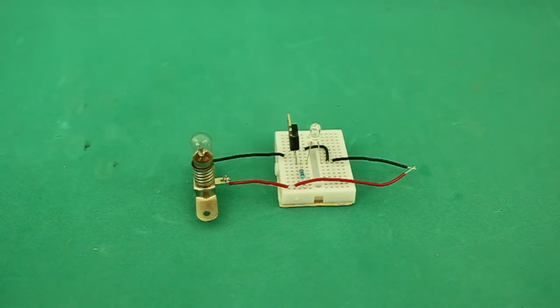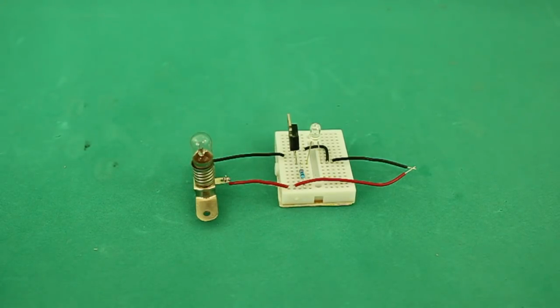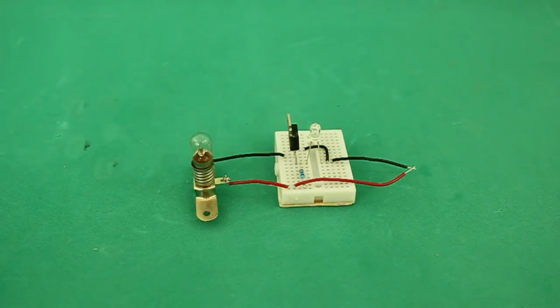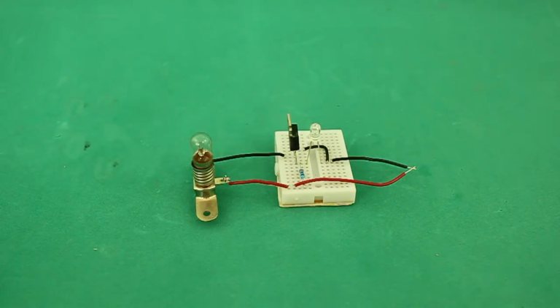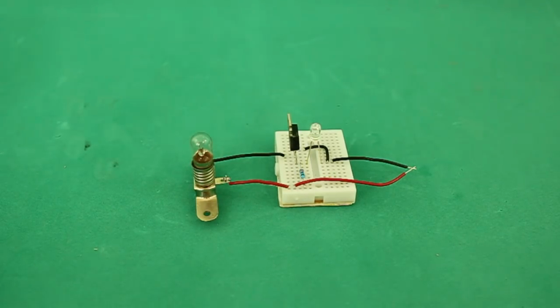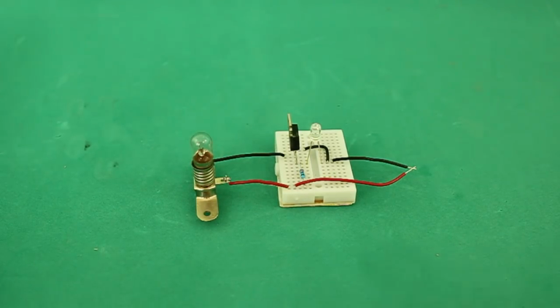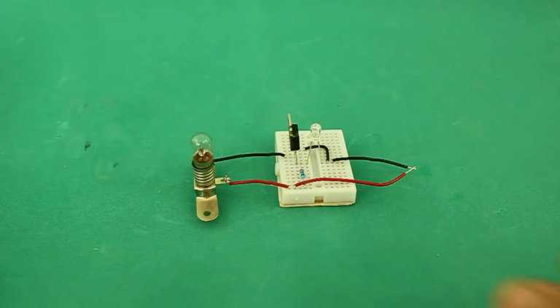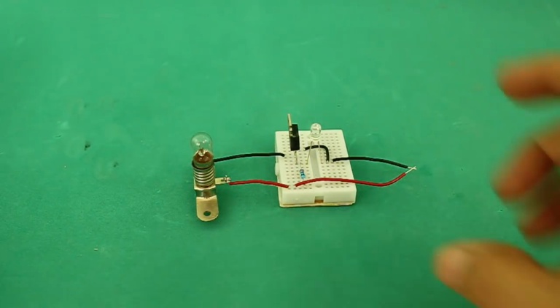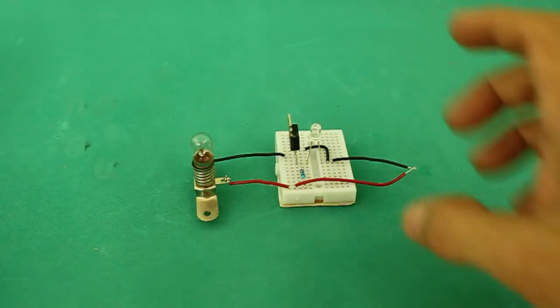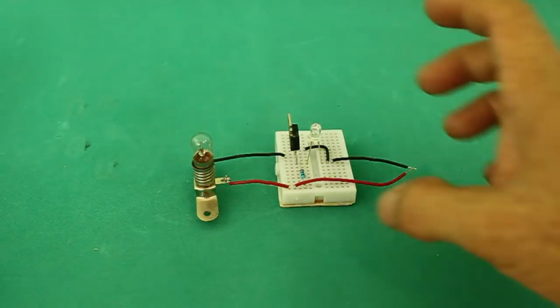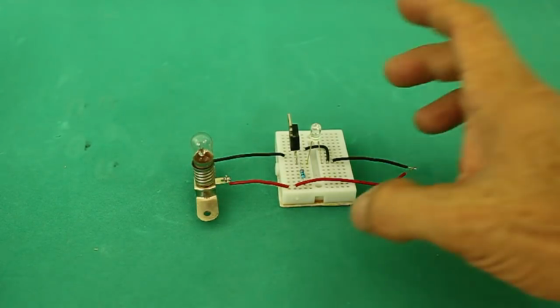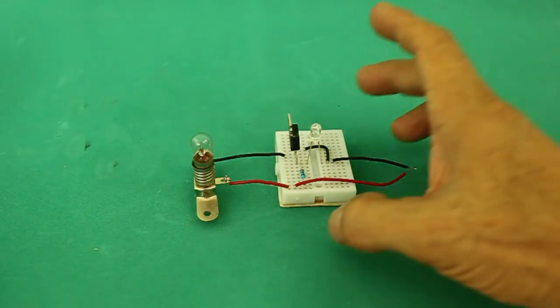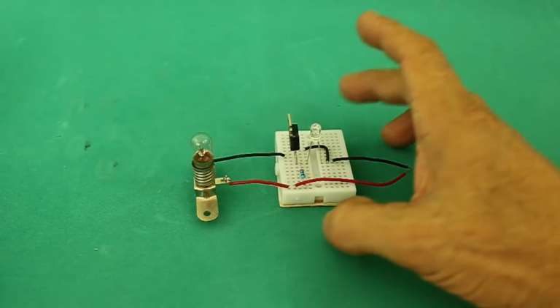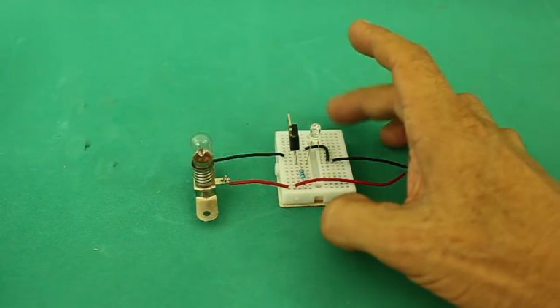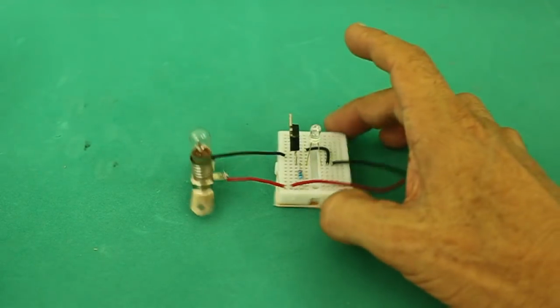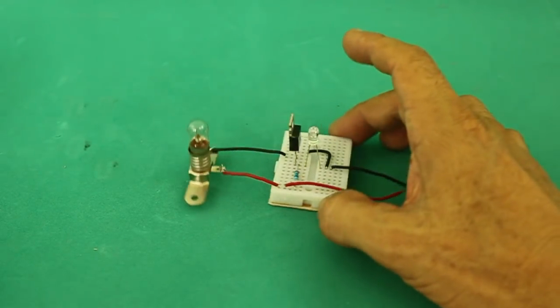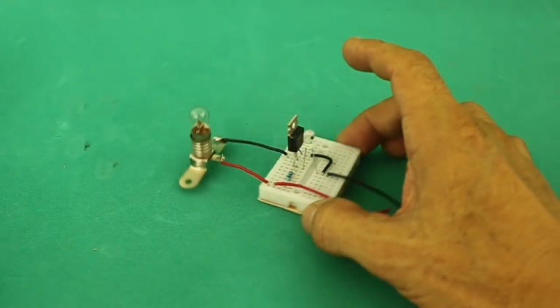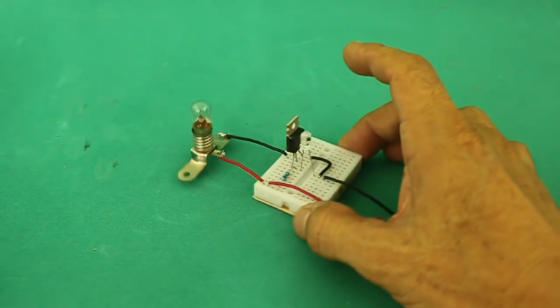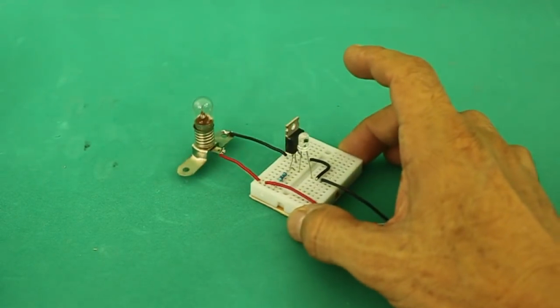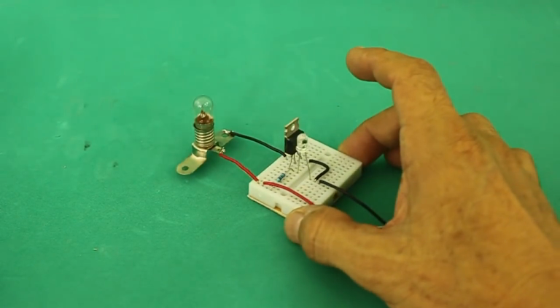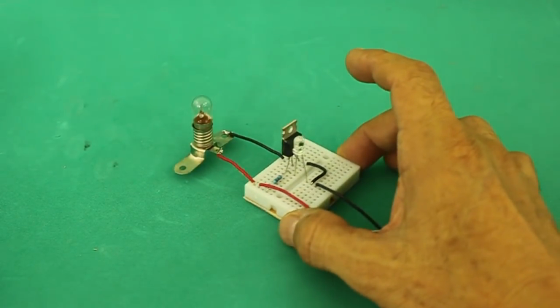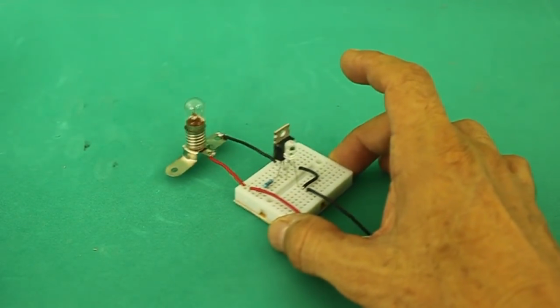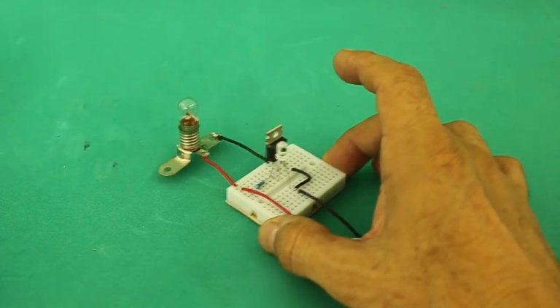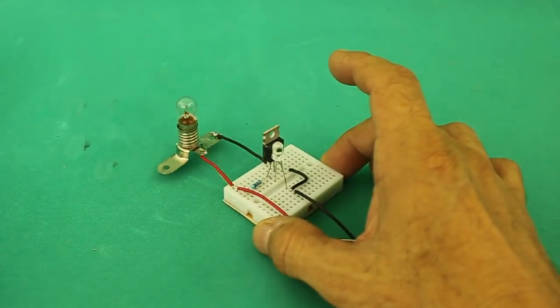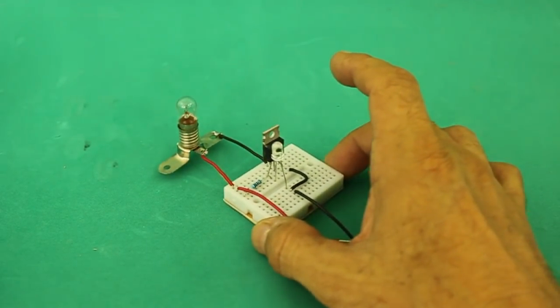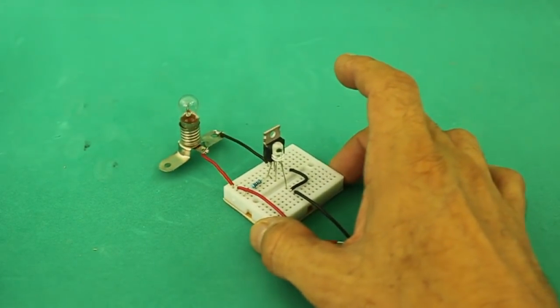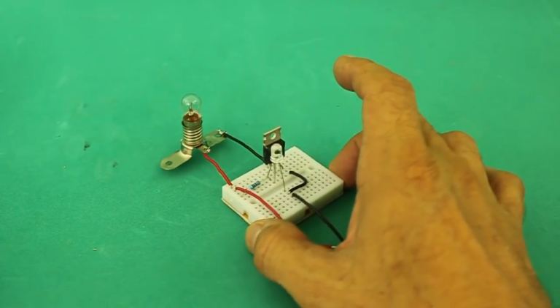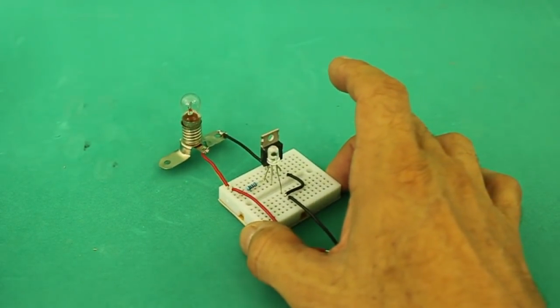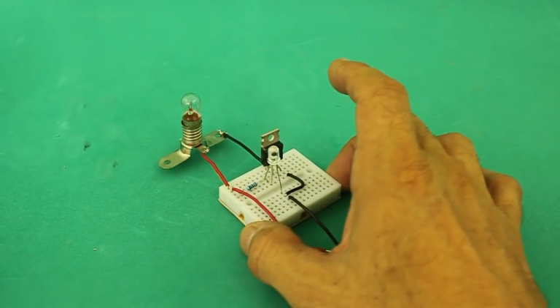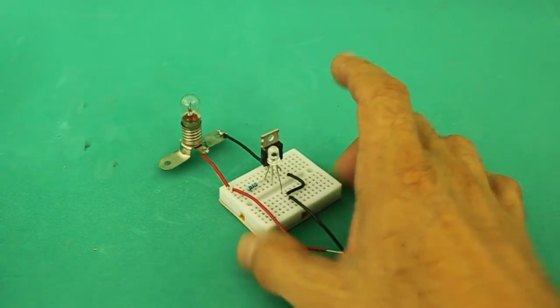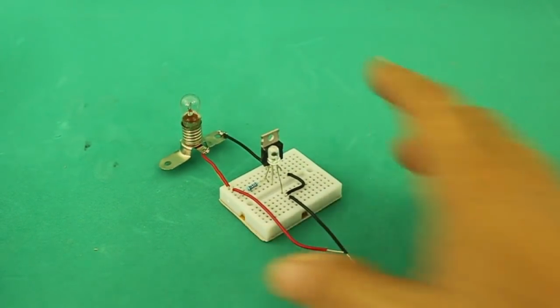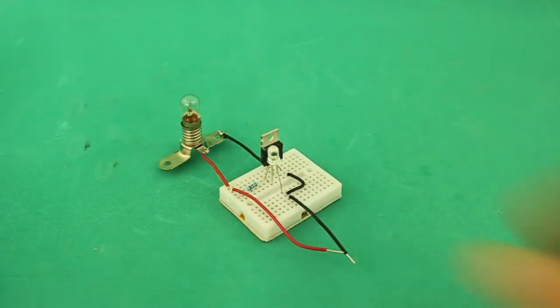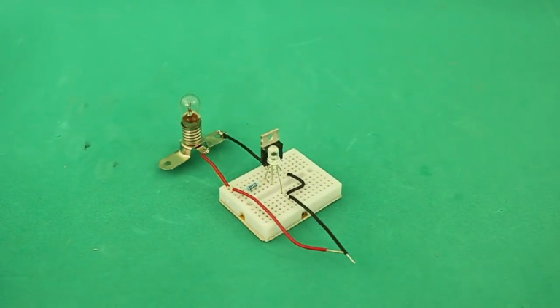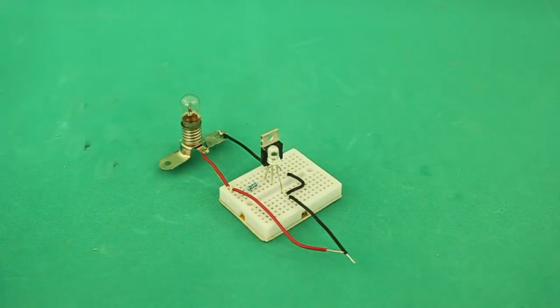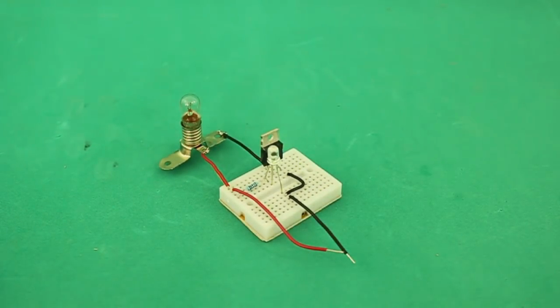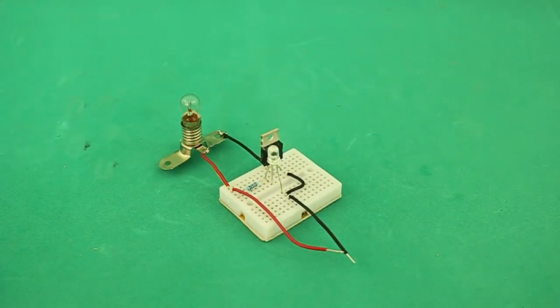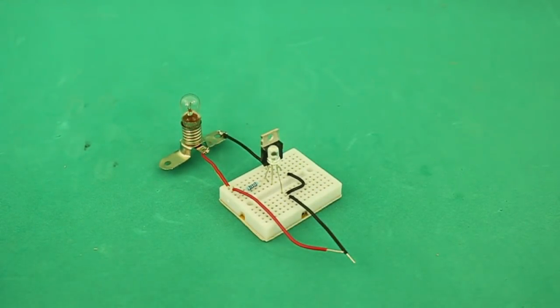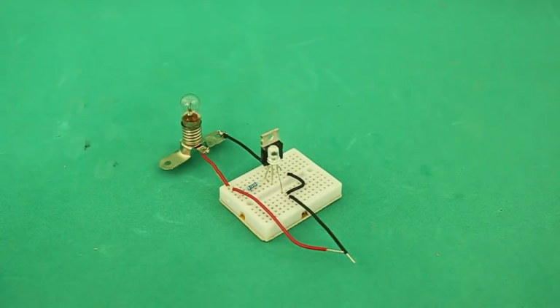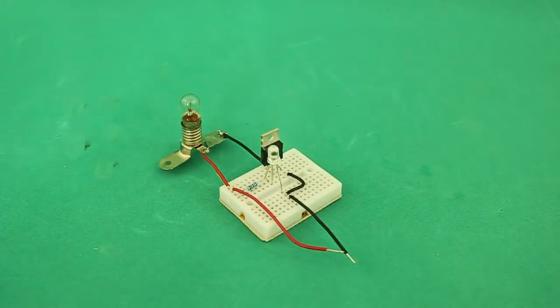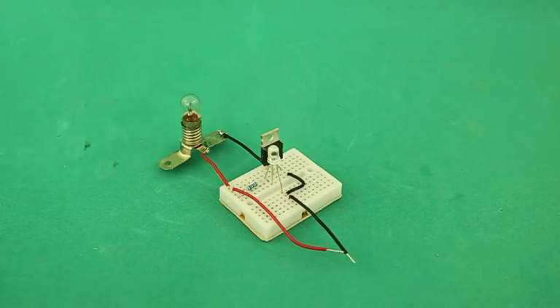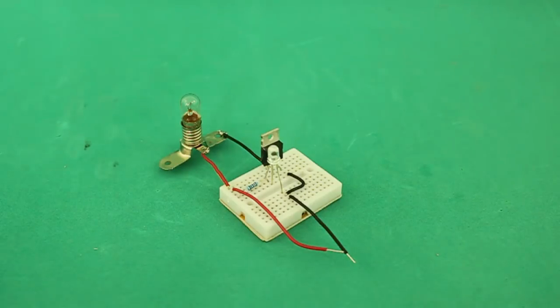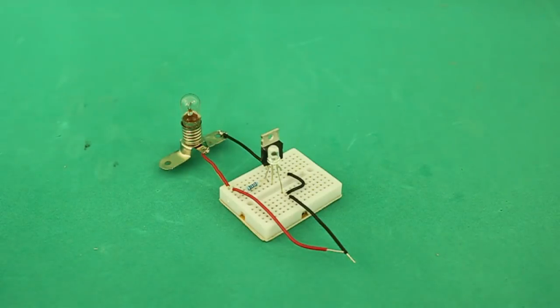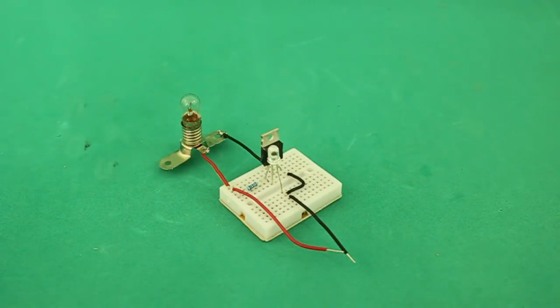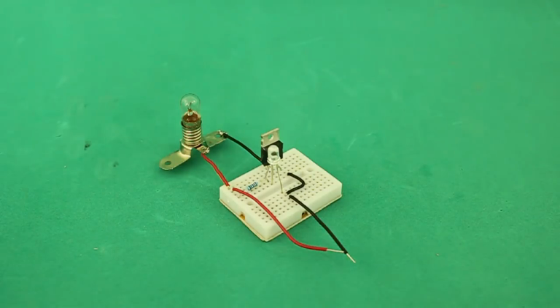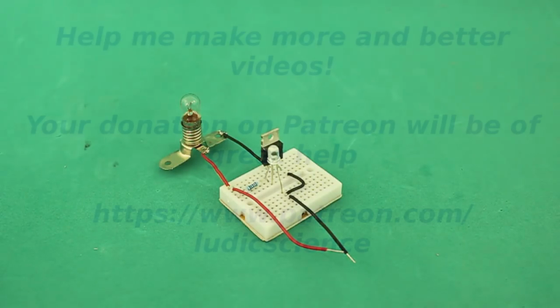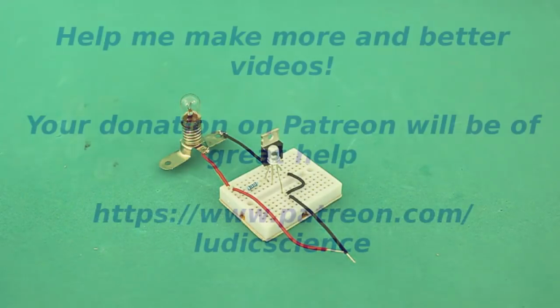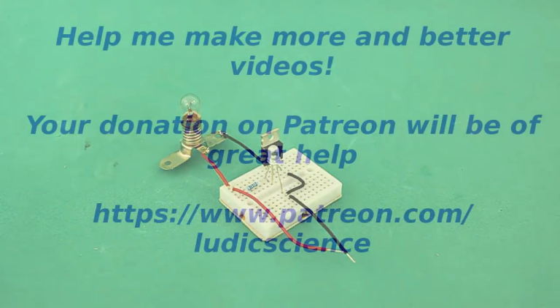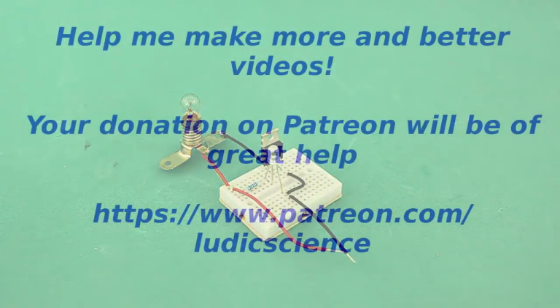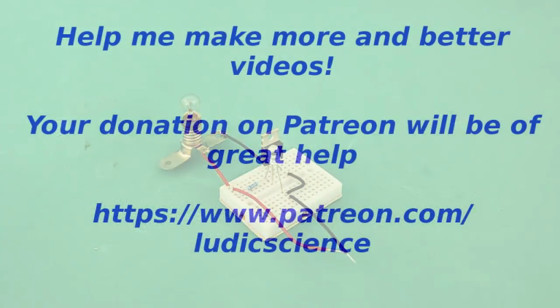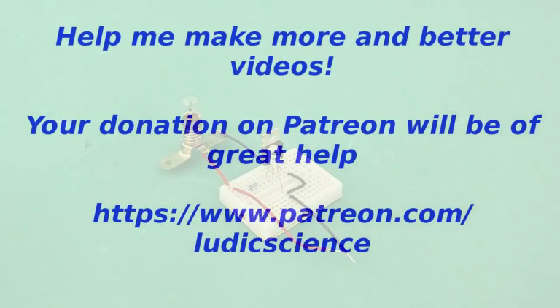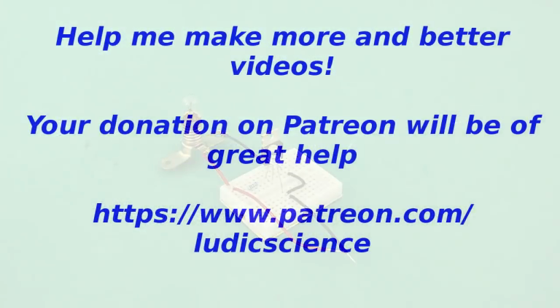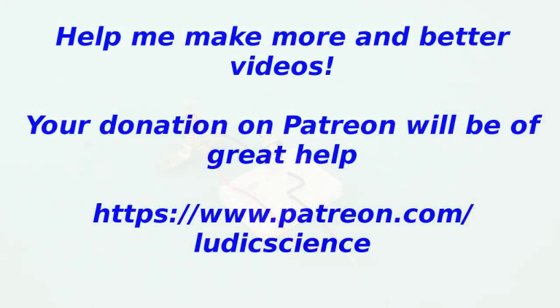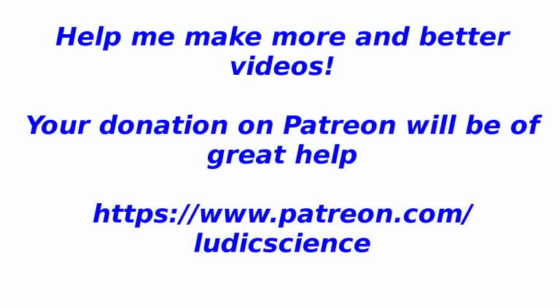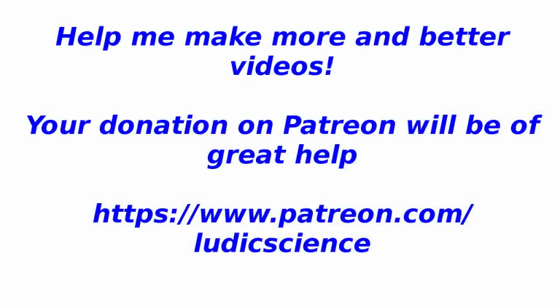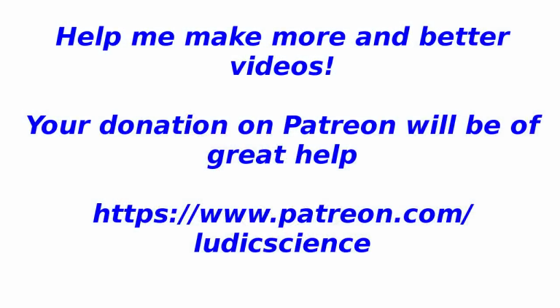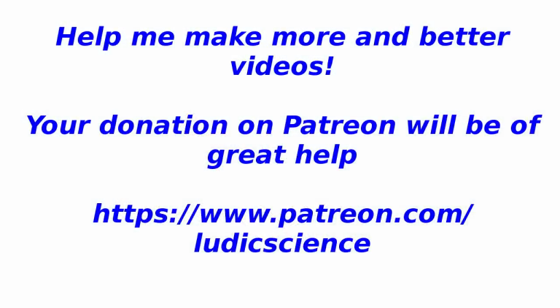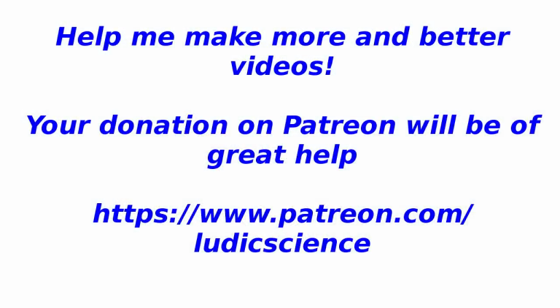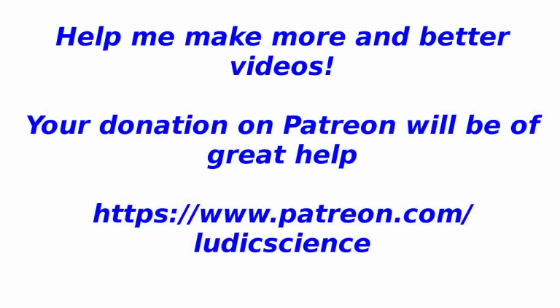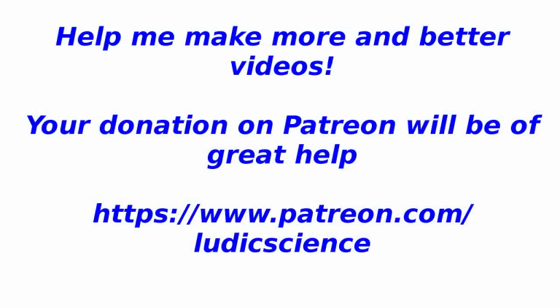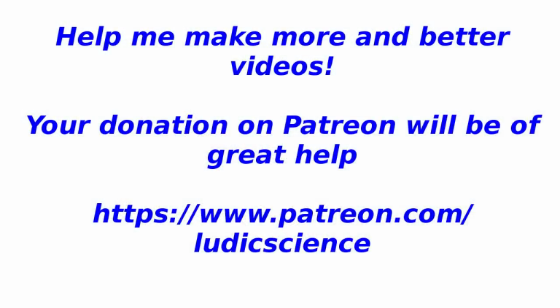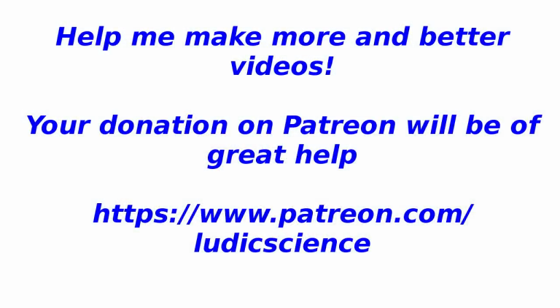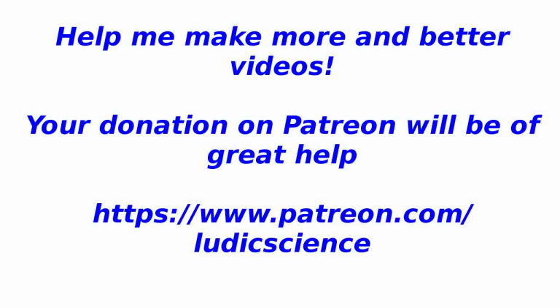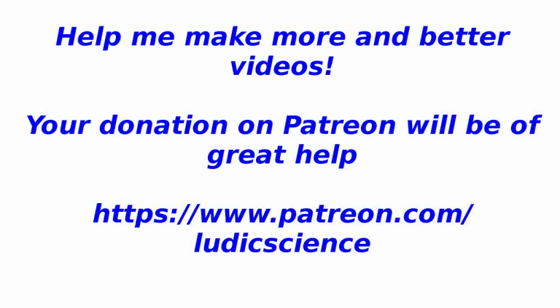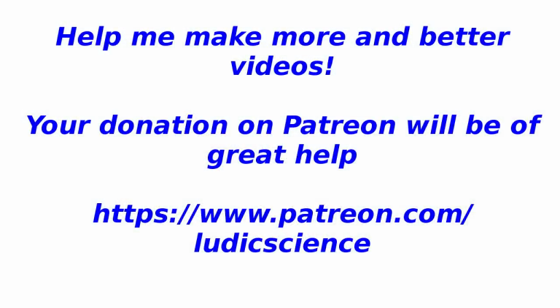Thanks for your visit. I hope you liked the video. Thank you.